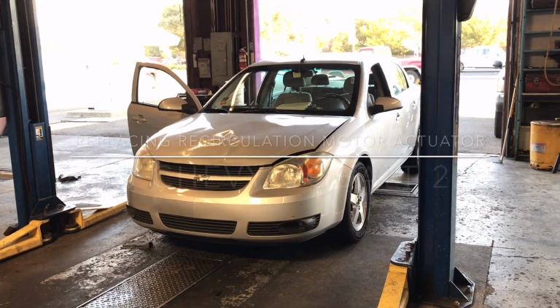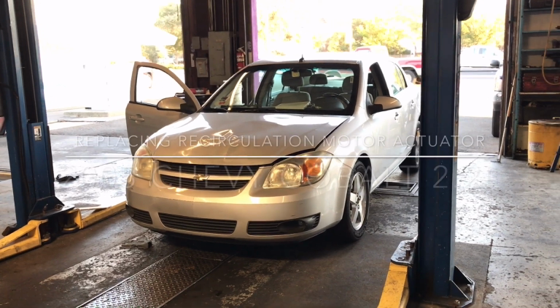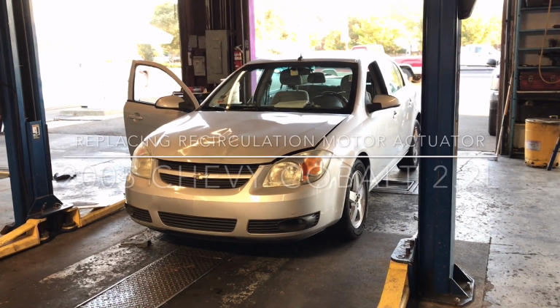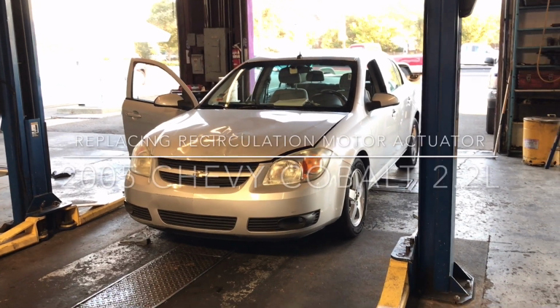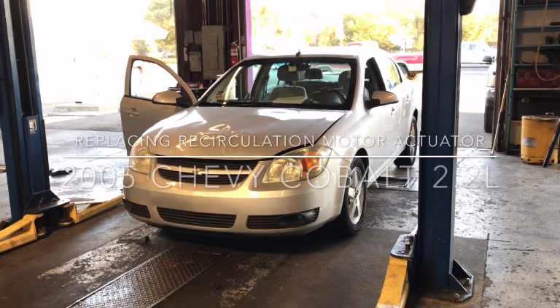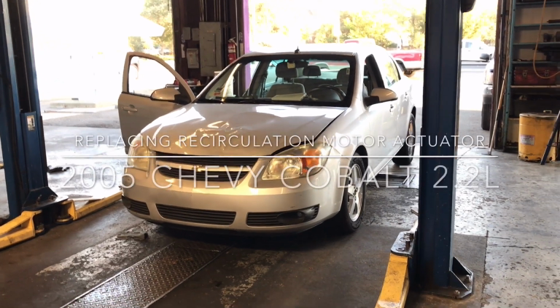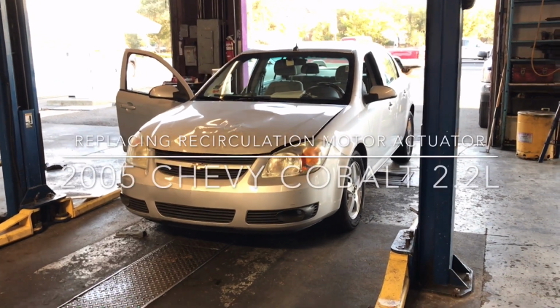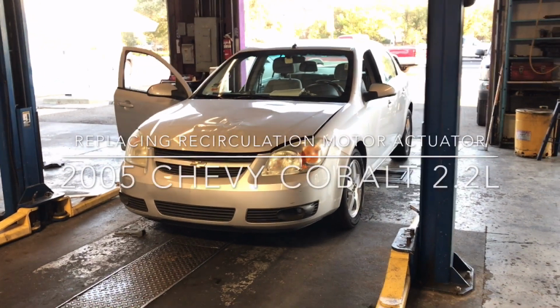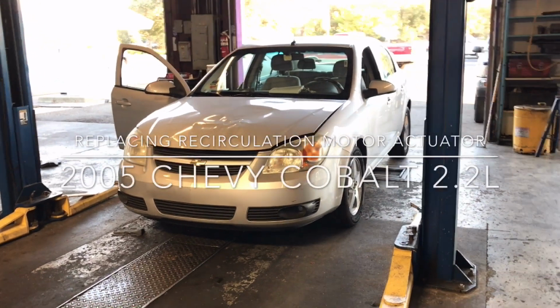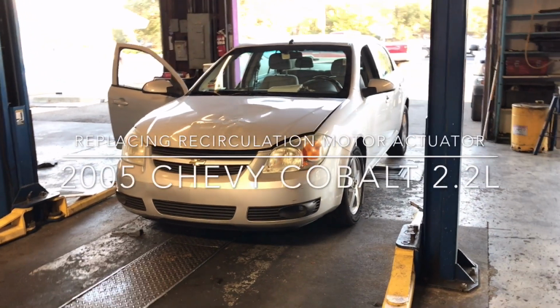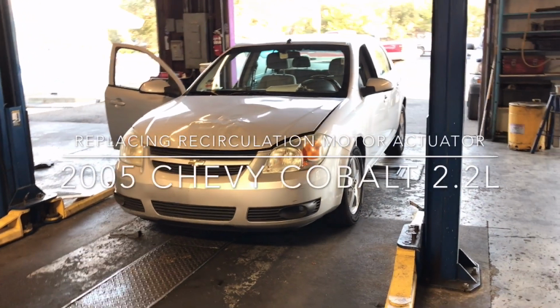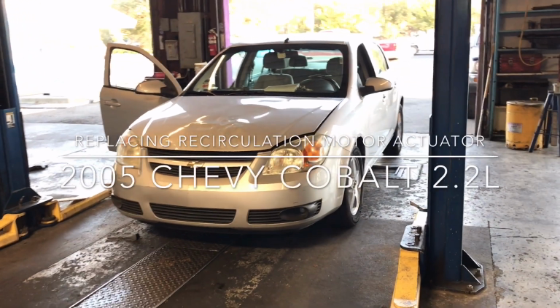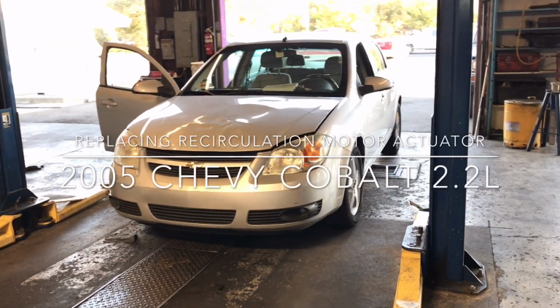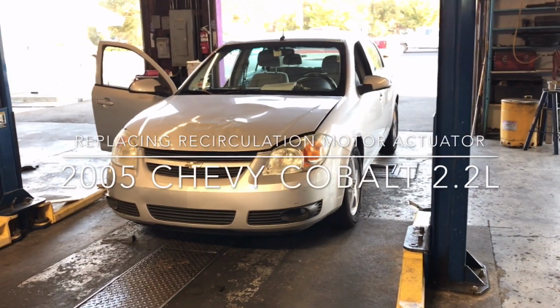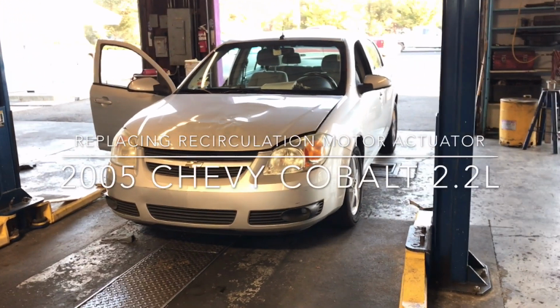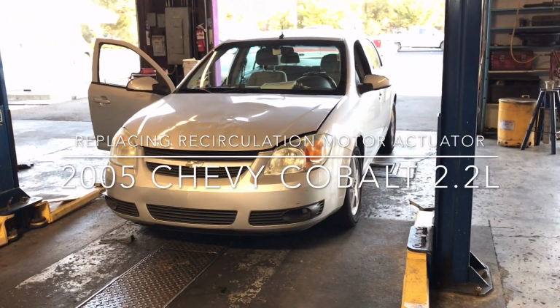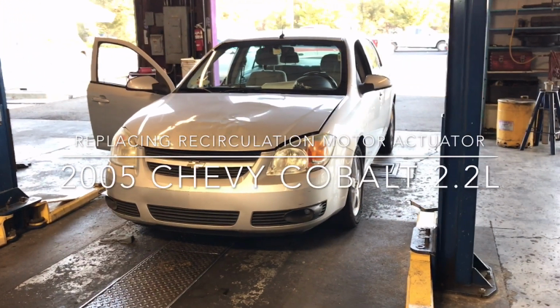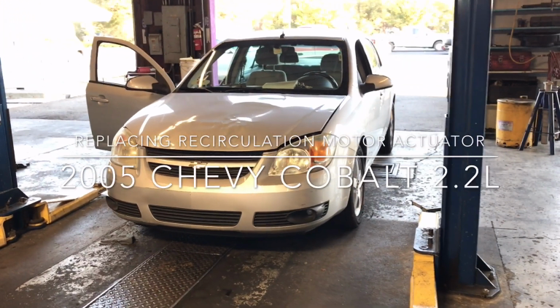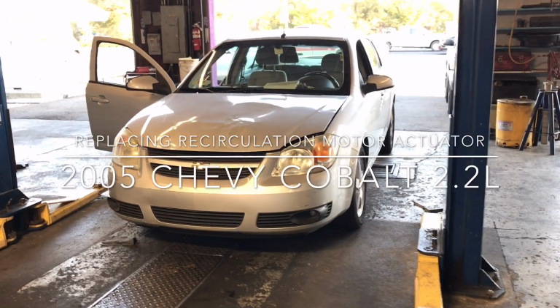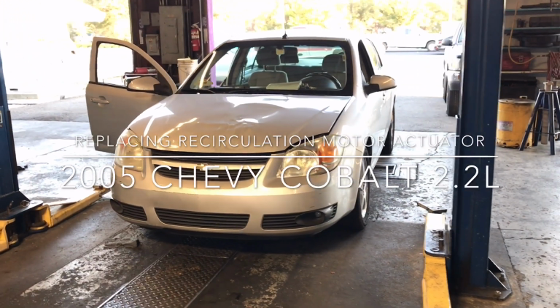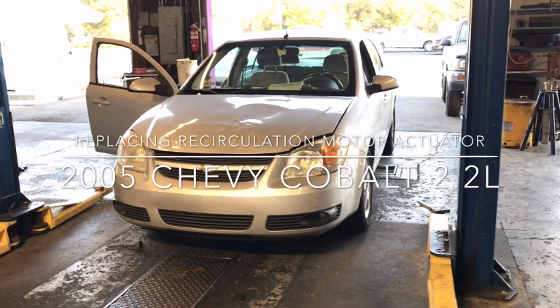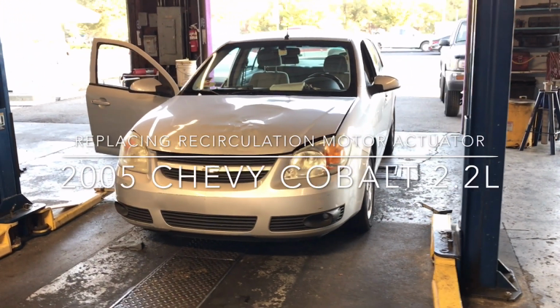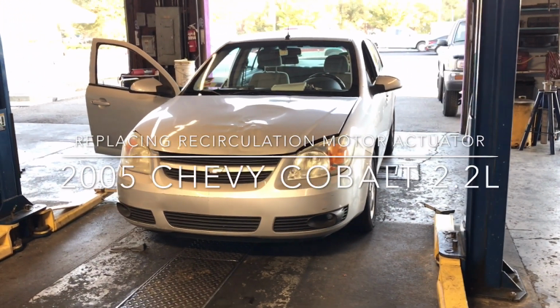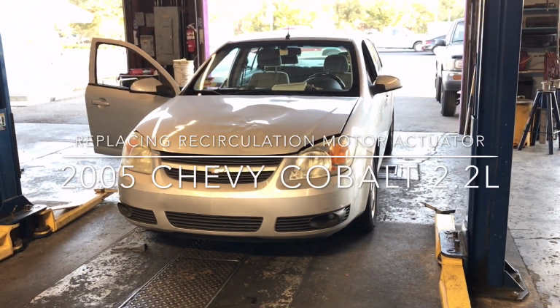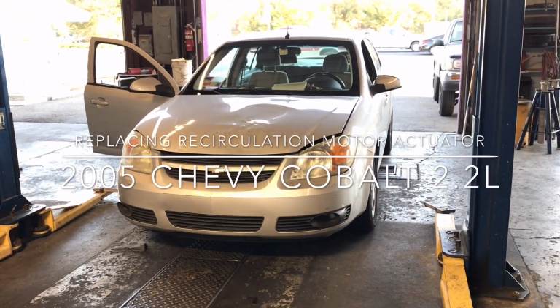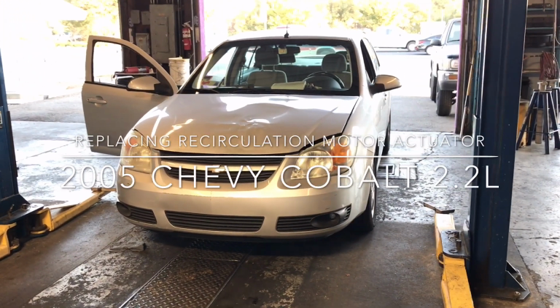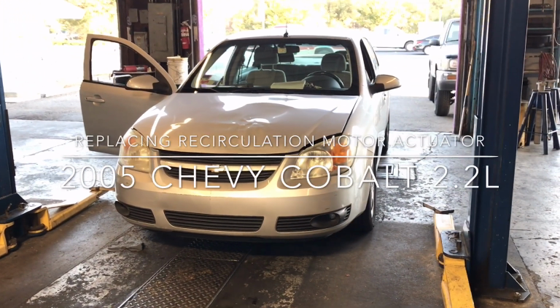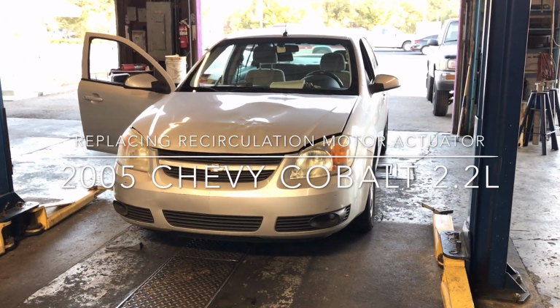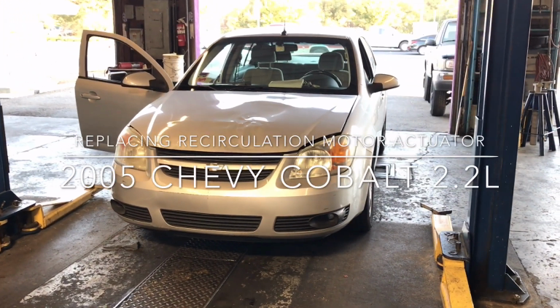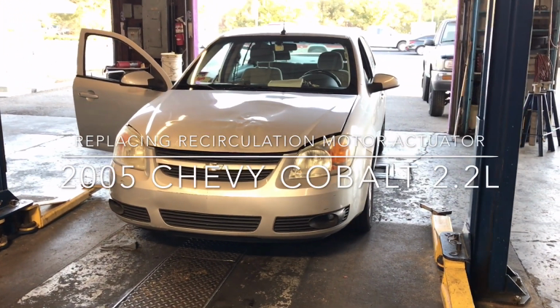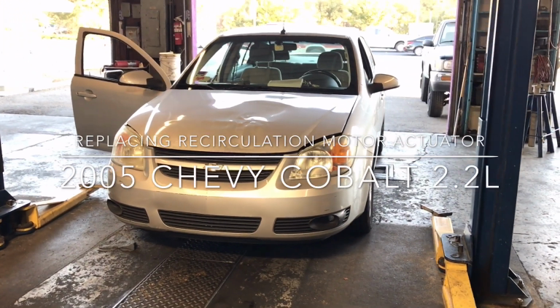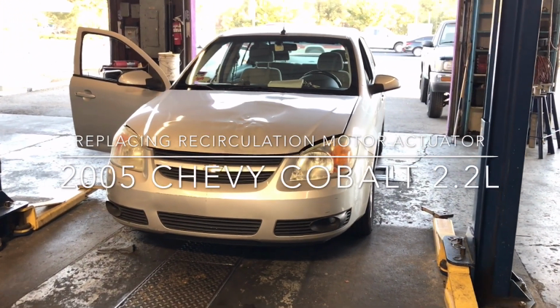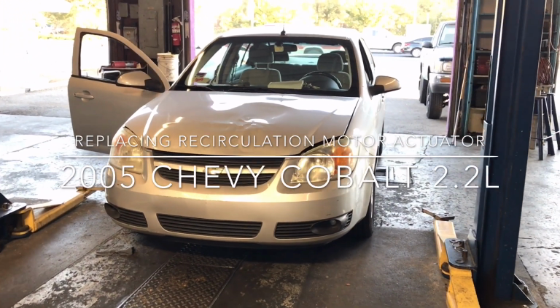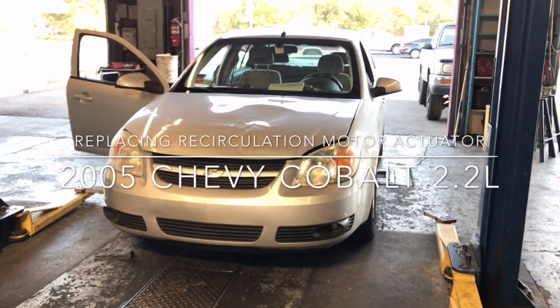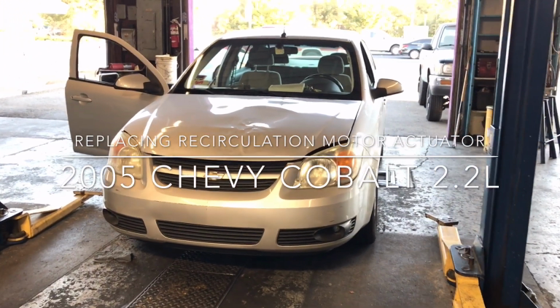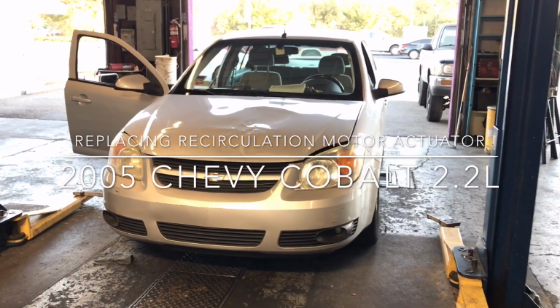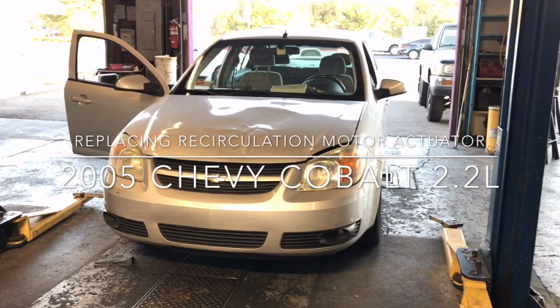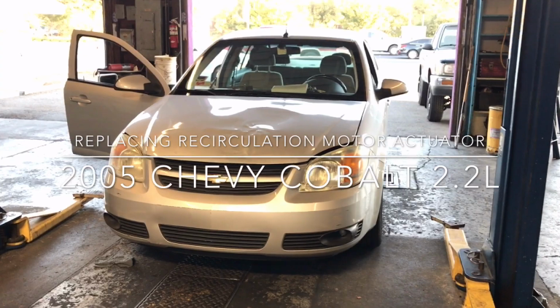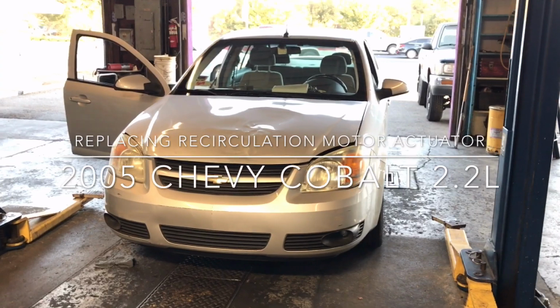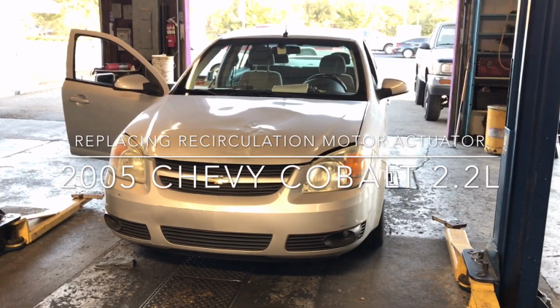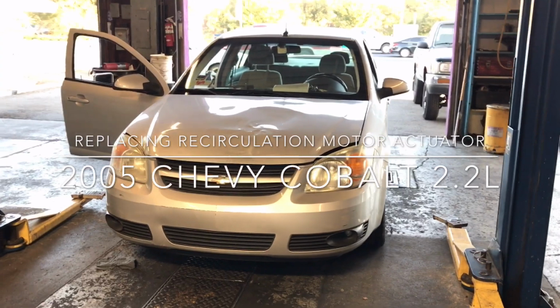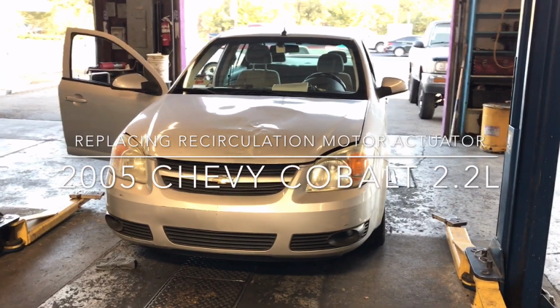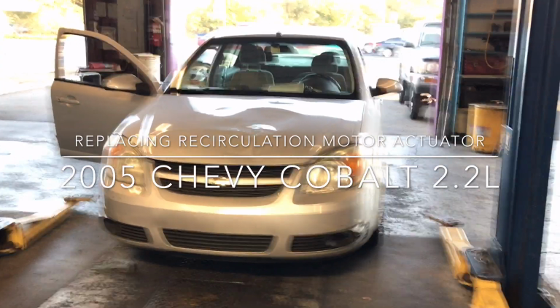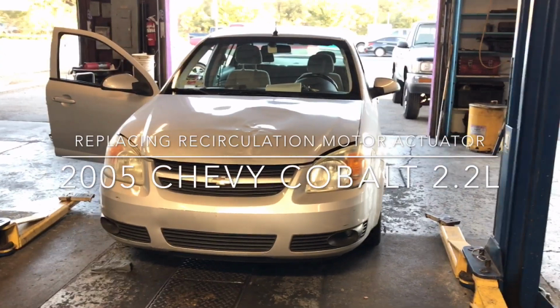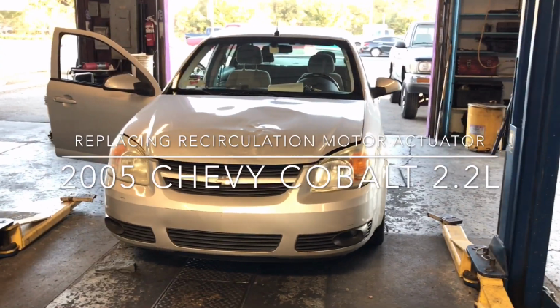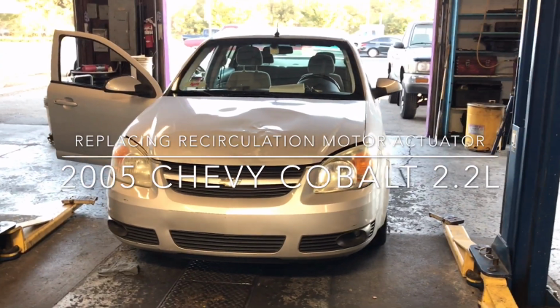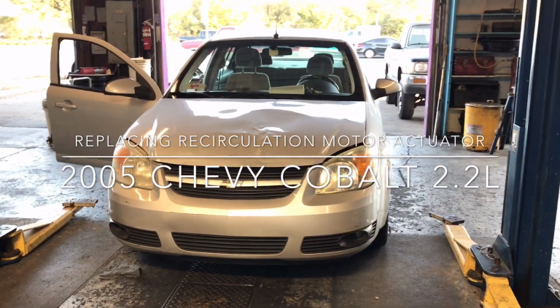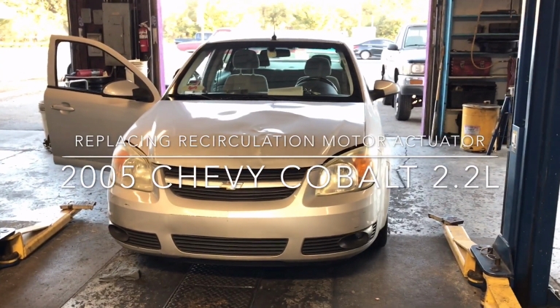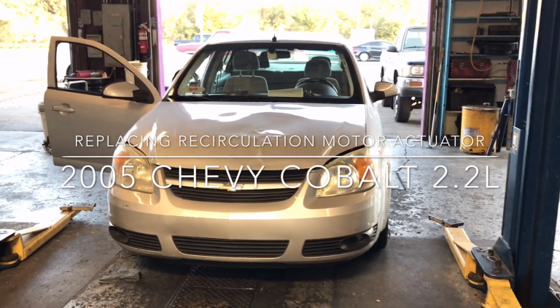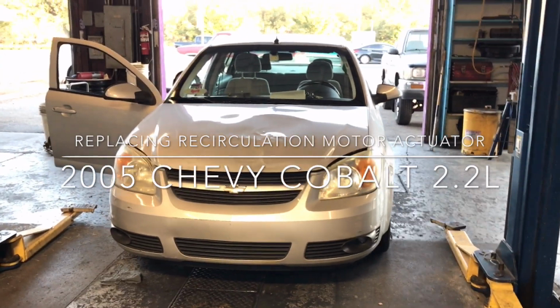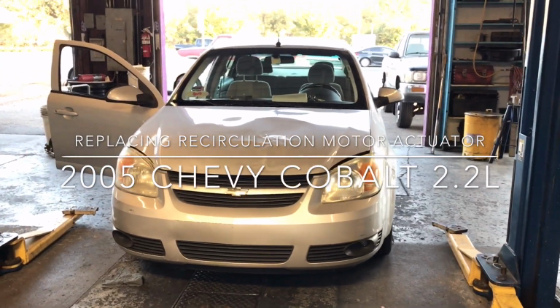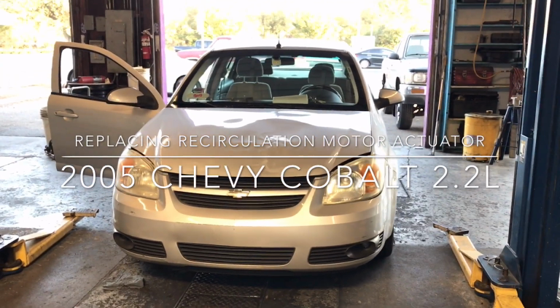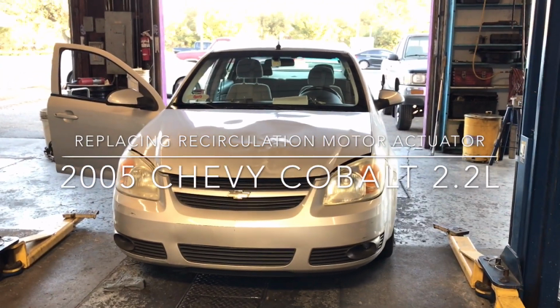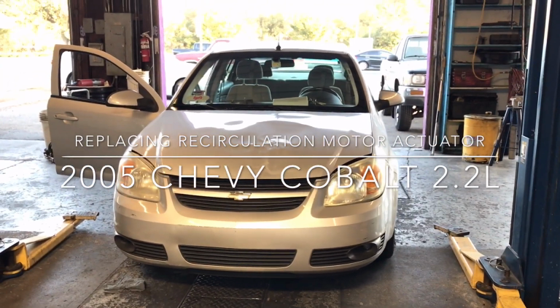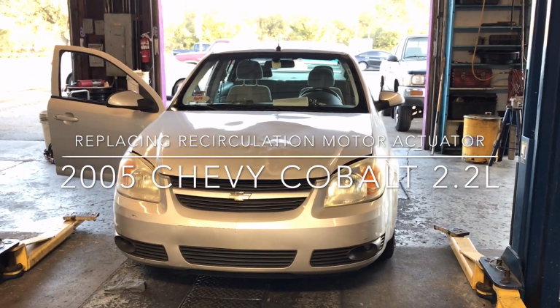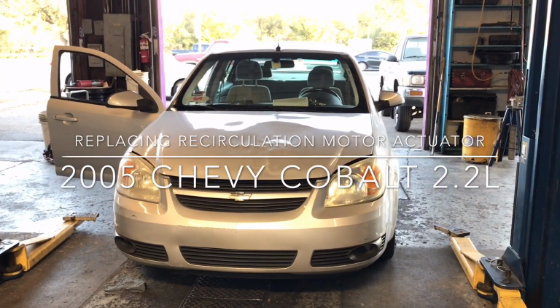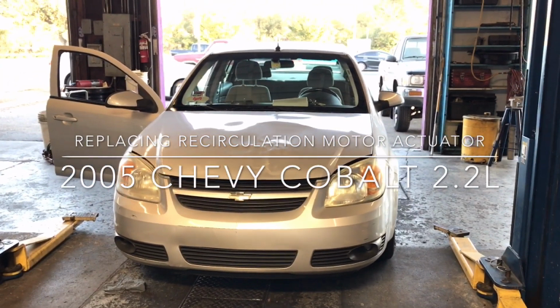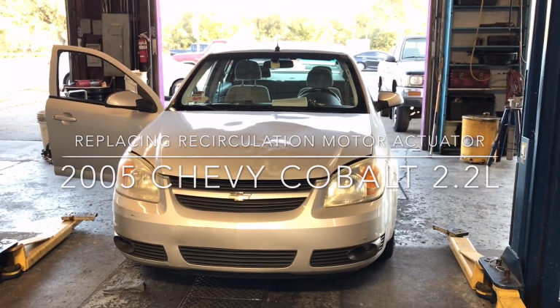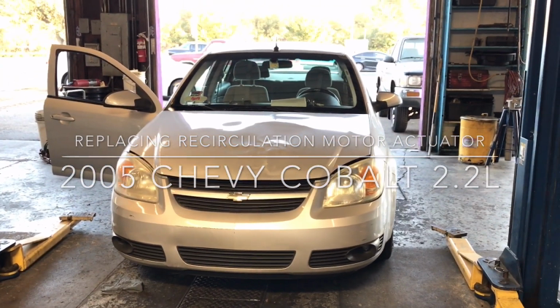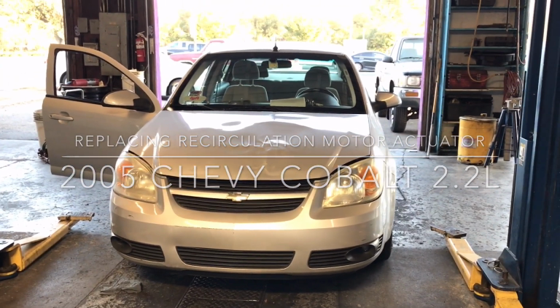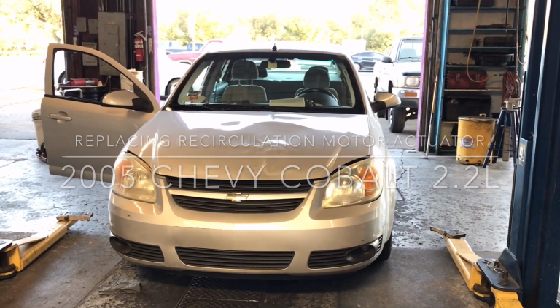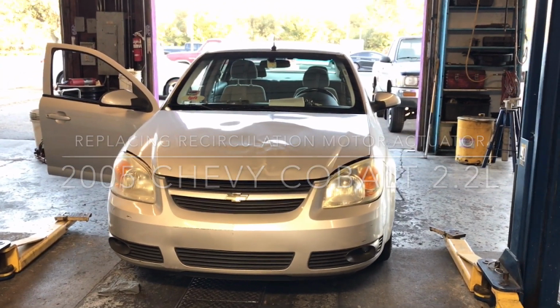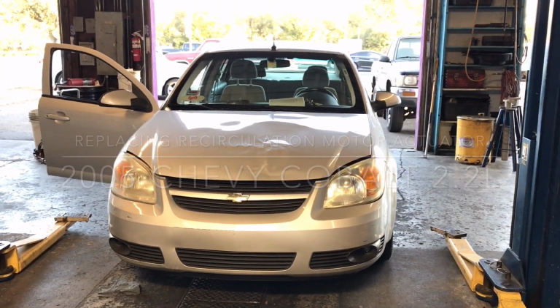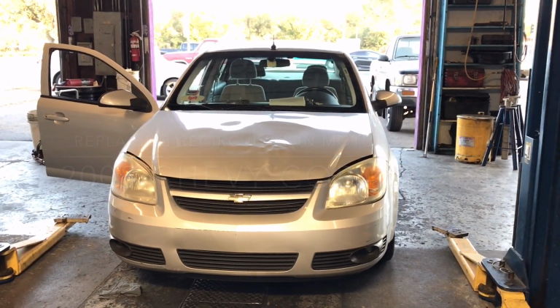Here you go YouTube. This is a 2005 Chevy Cobalt 2.2 engine. We're going to replace the recirculation motor actuator.